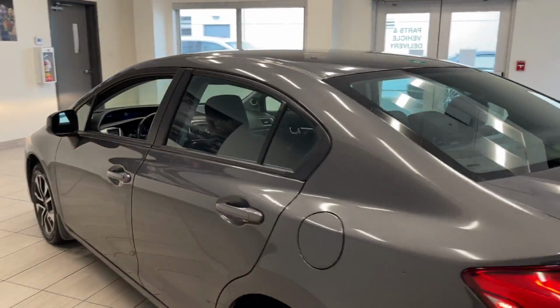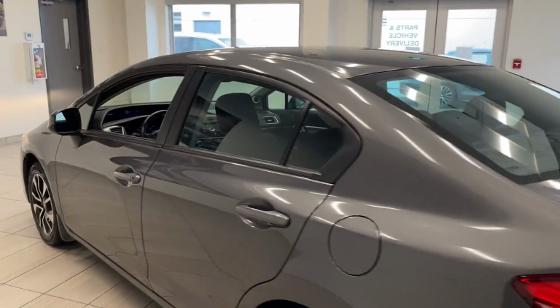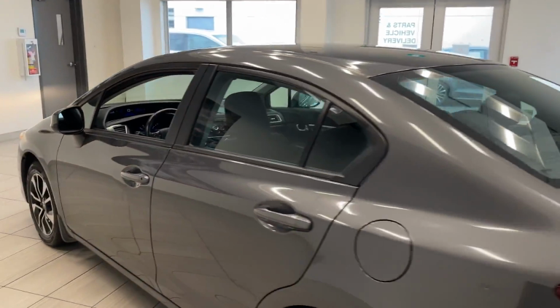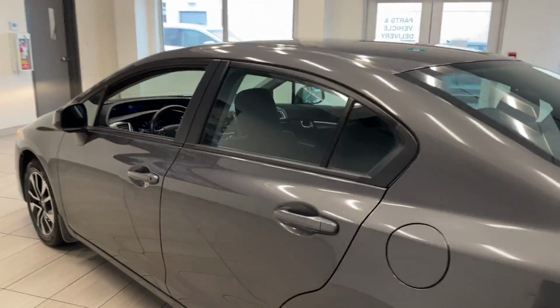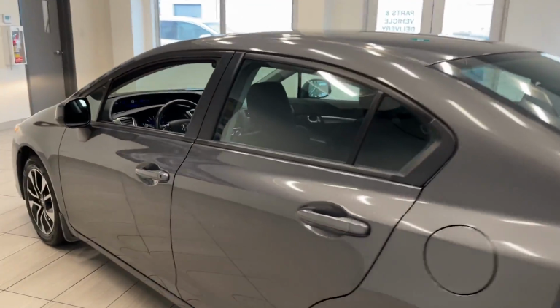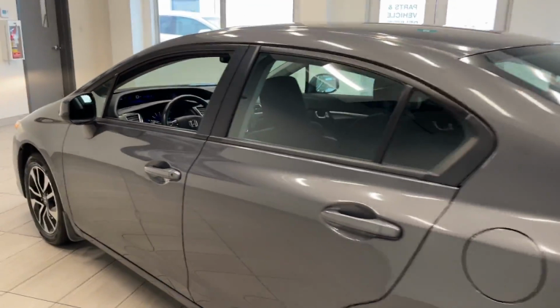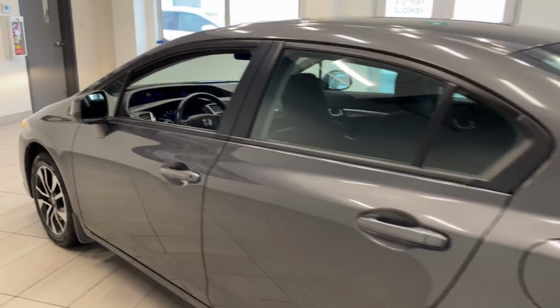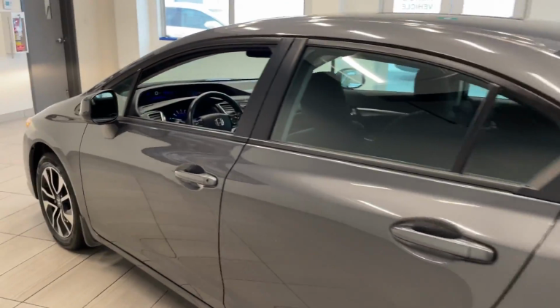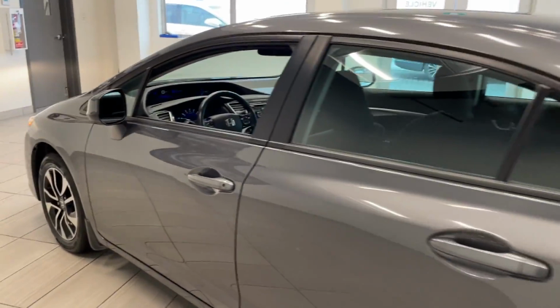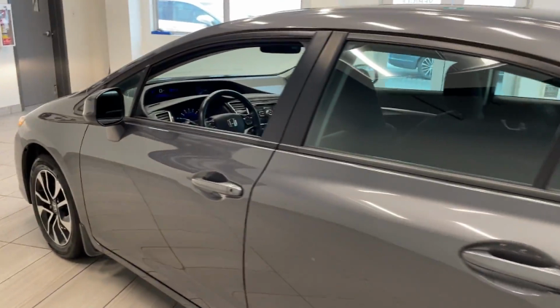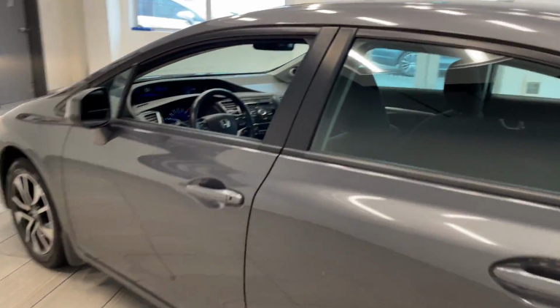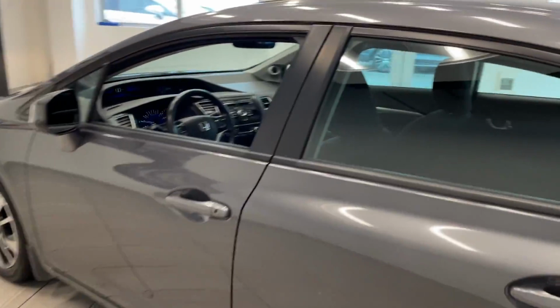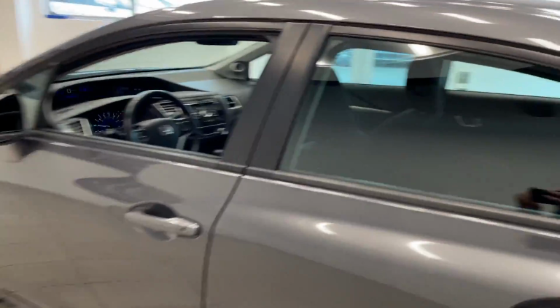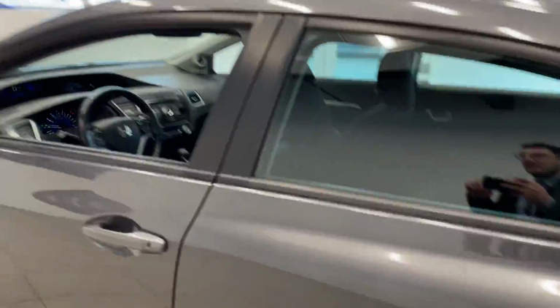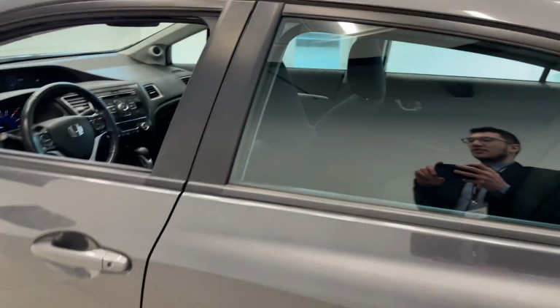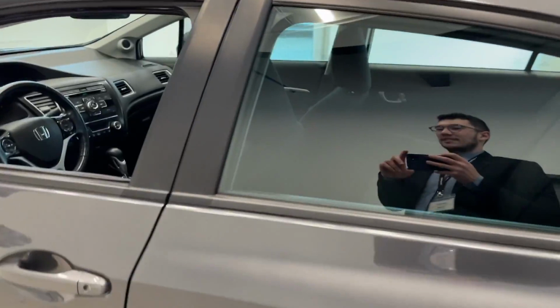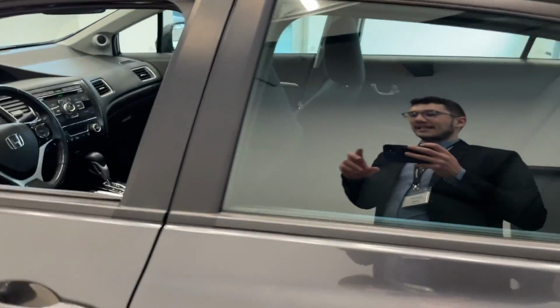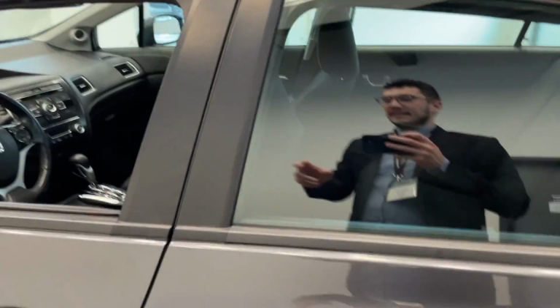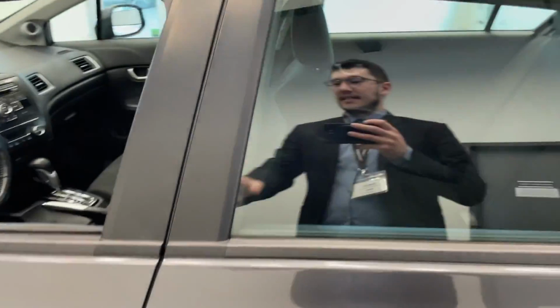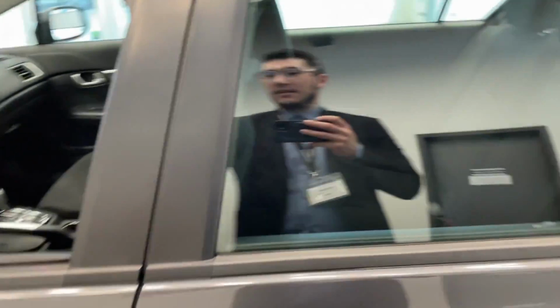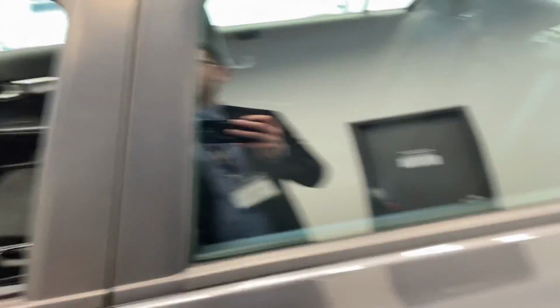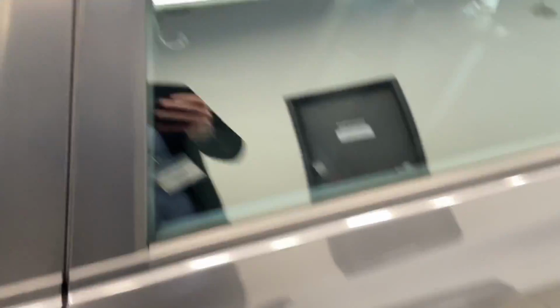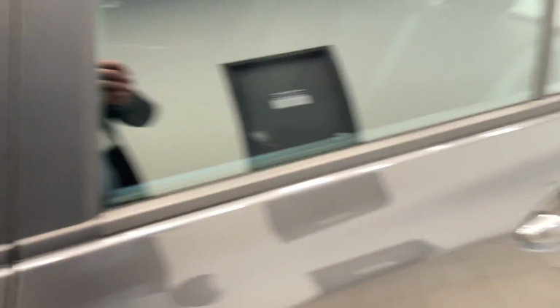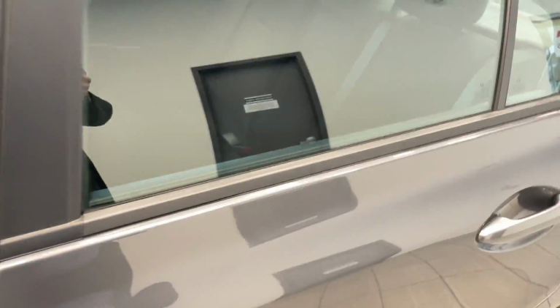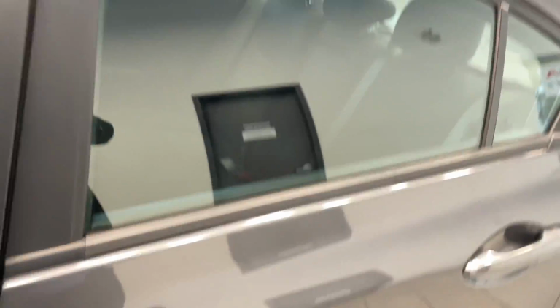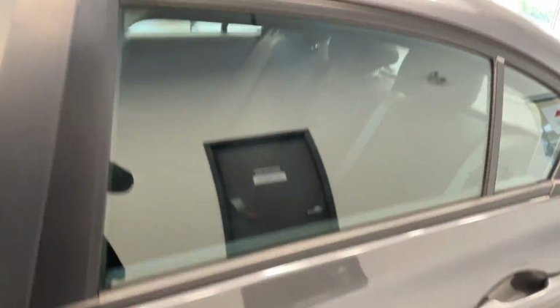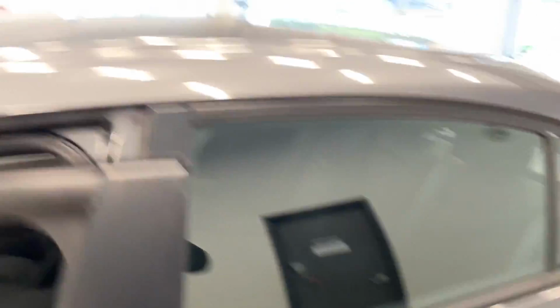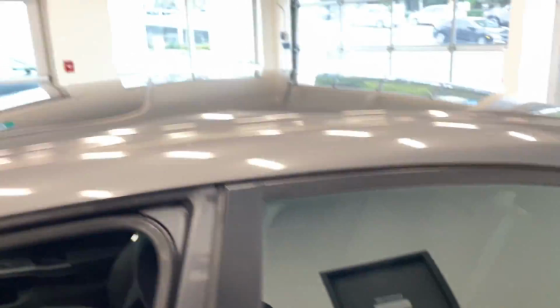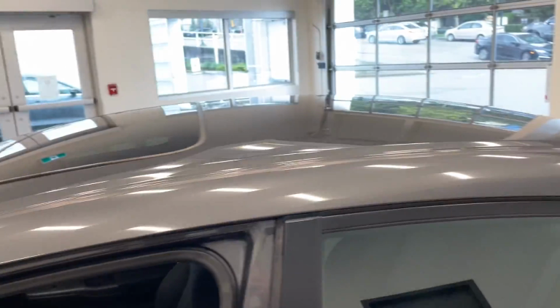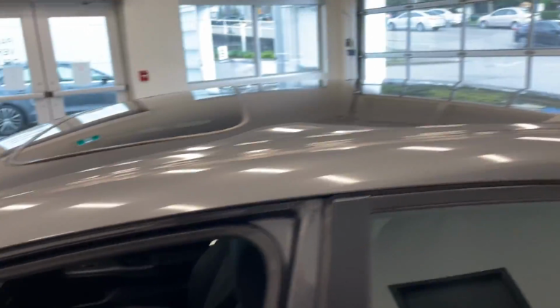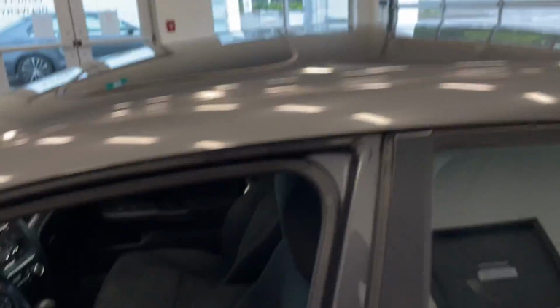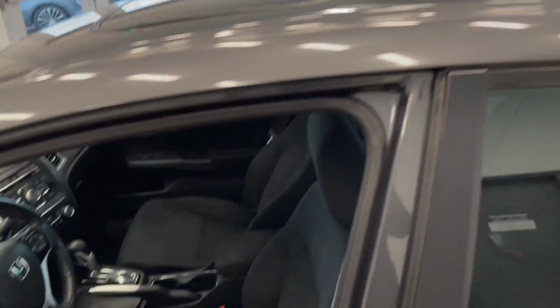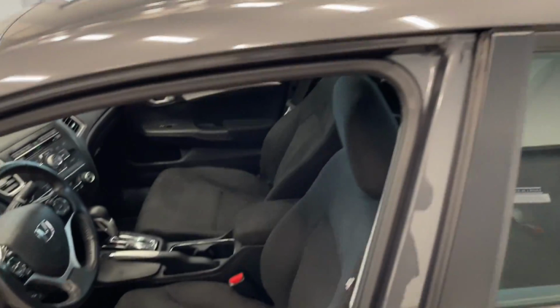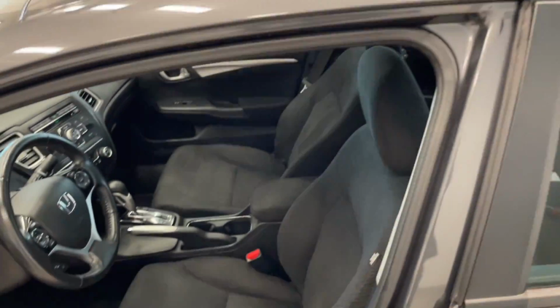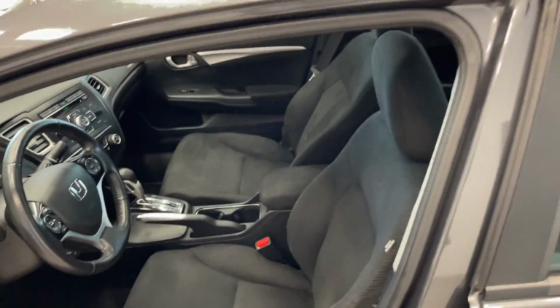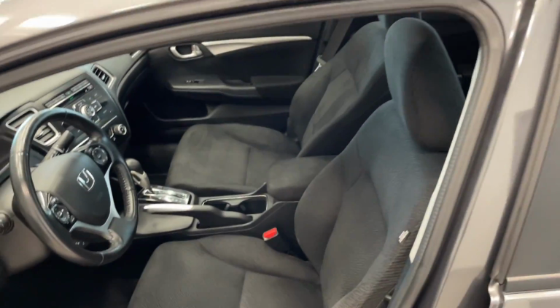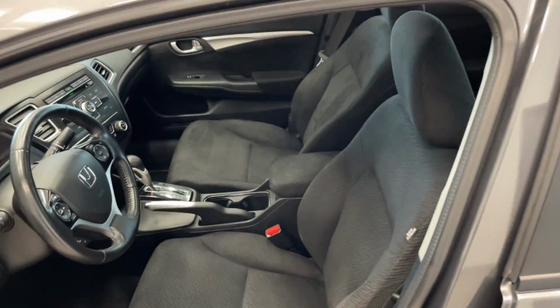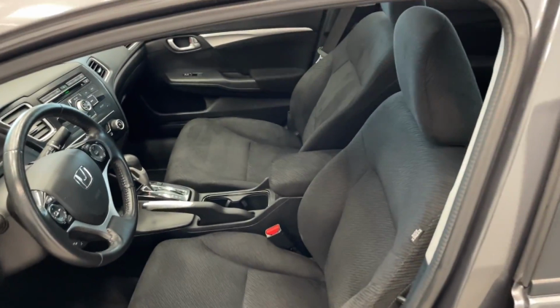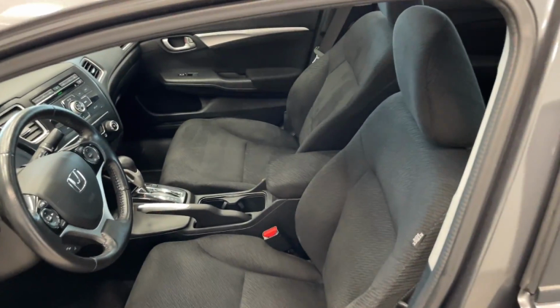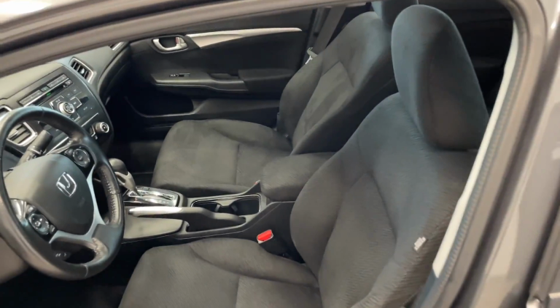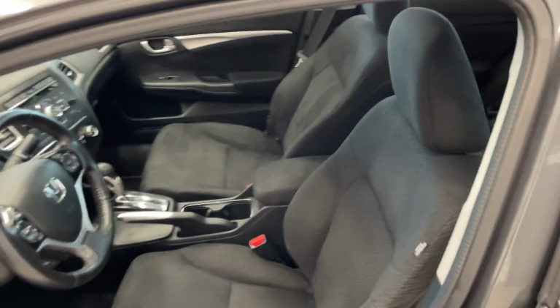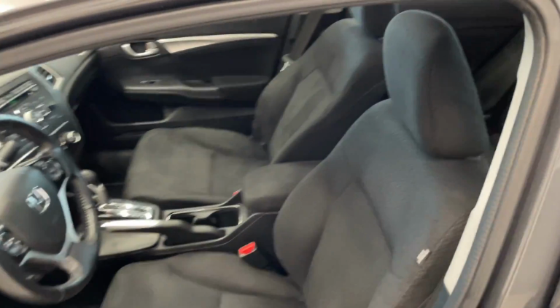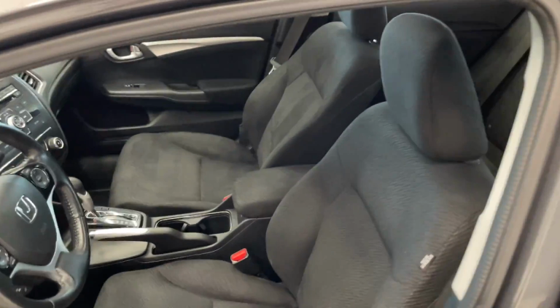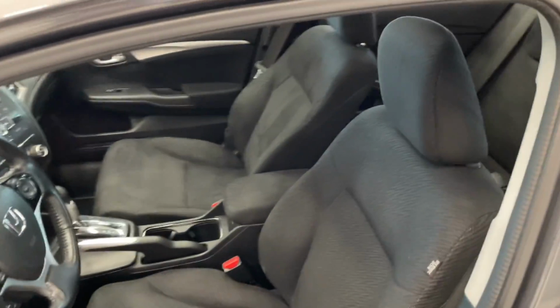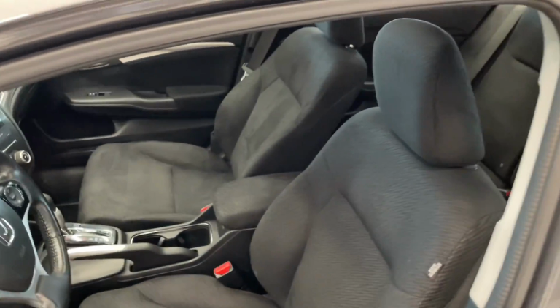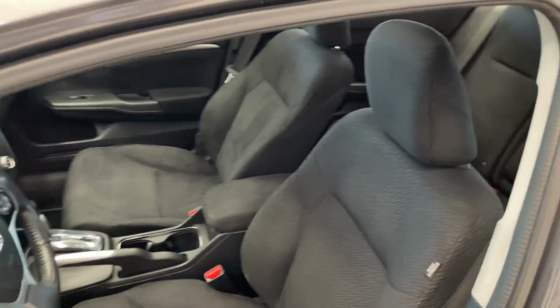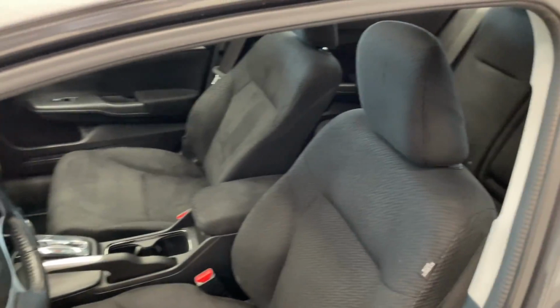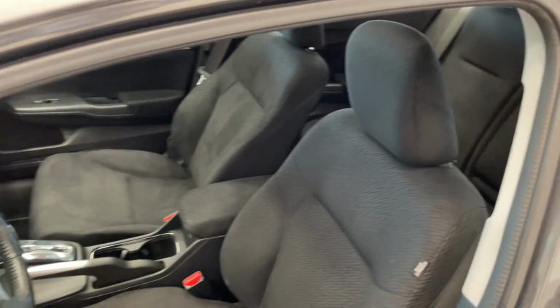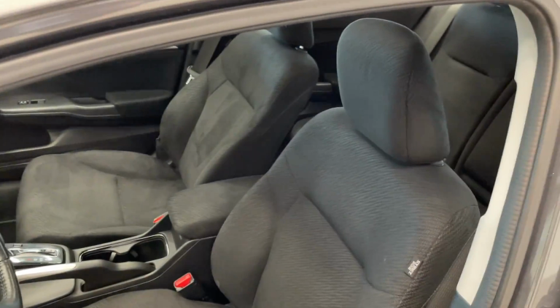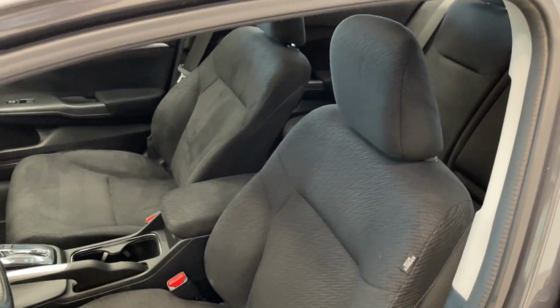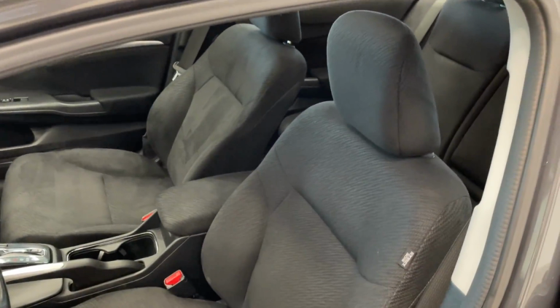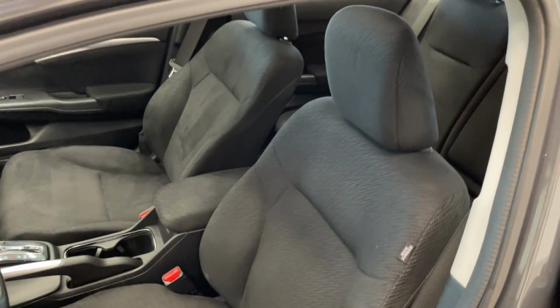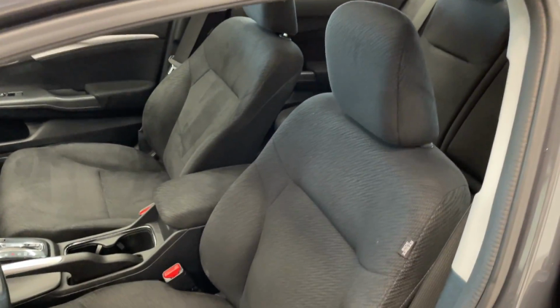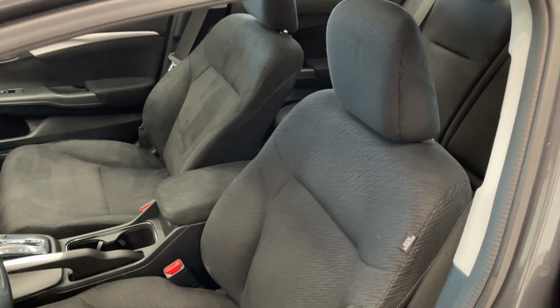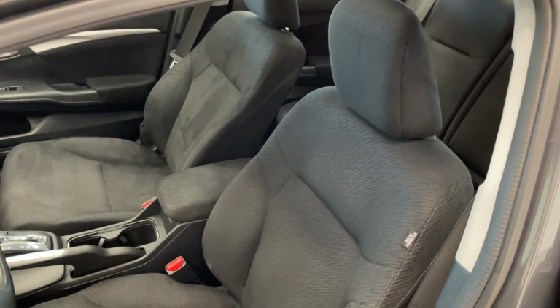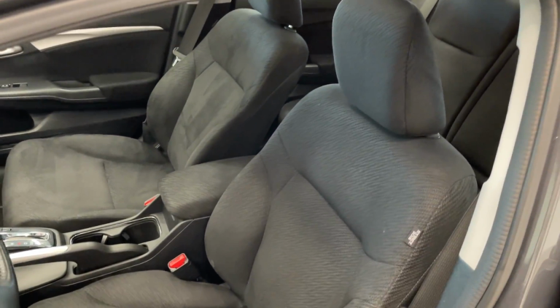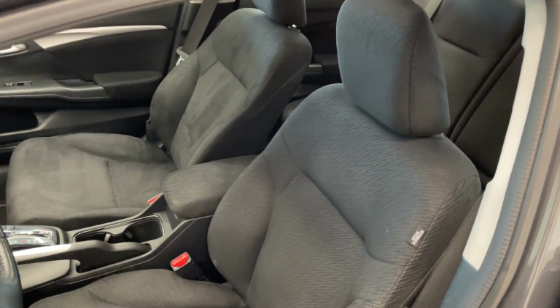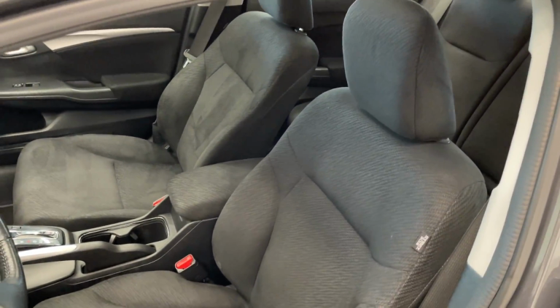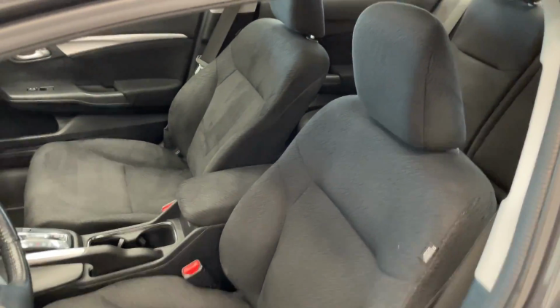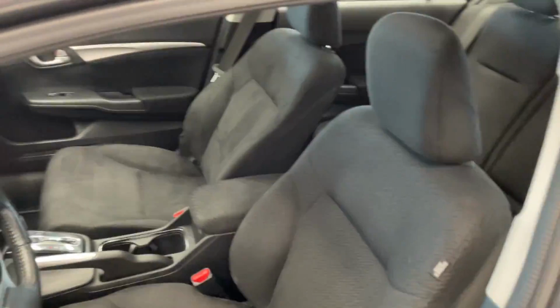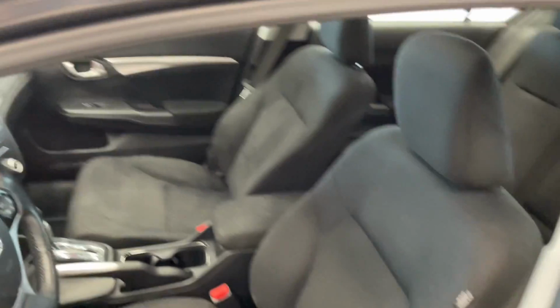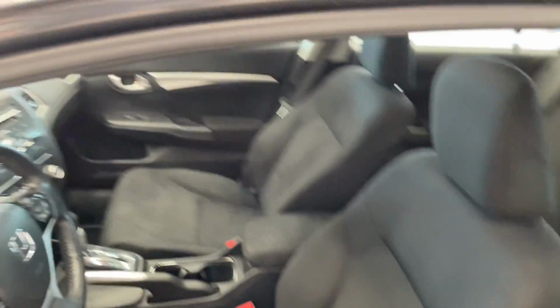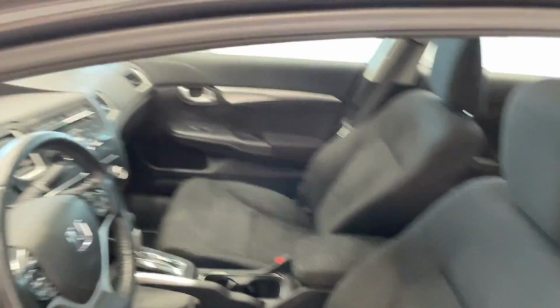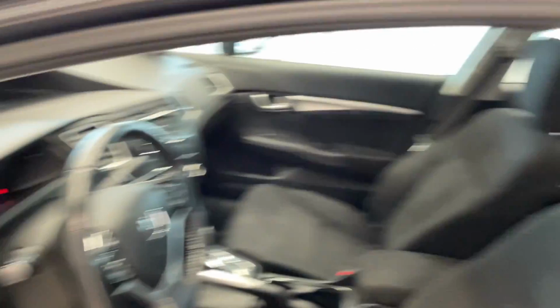We'll take a look at this spacious interior. The nice dark black cloth seating.